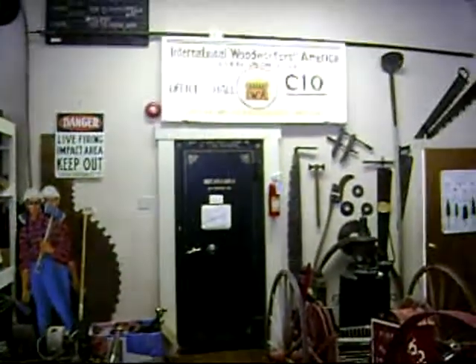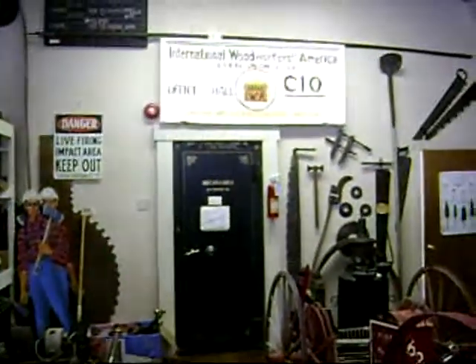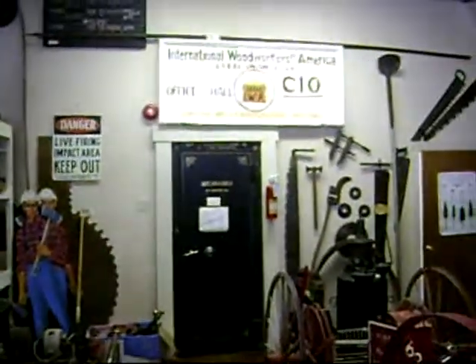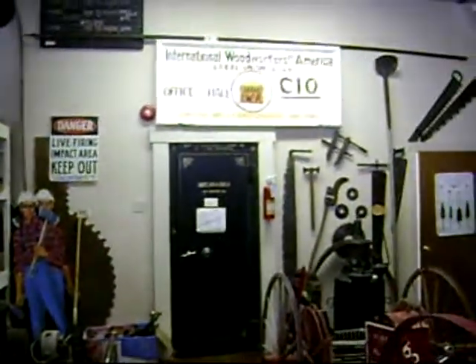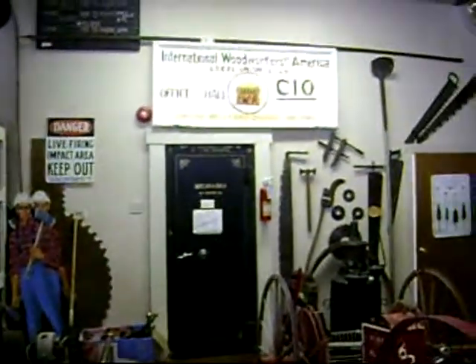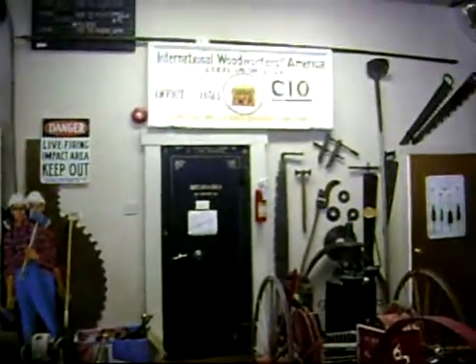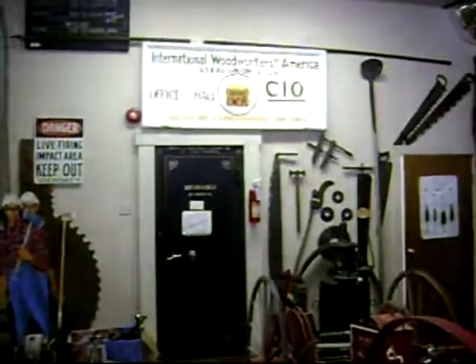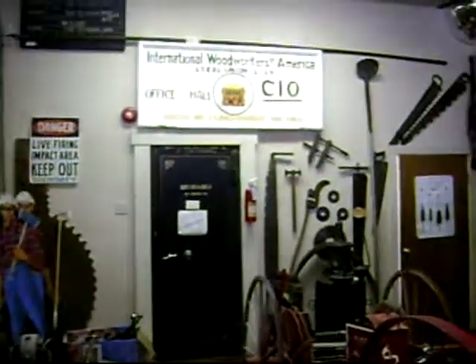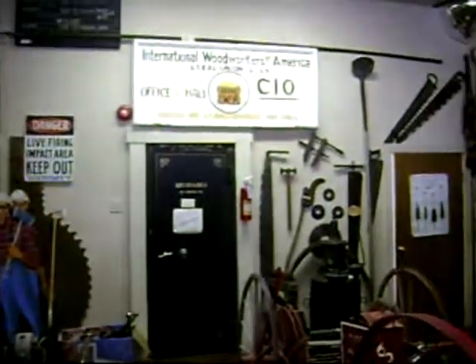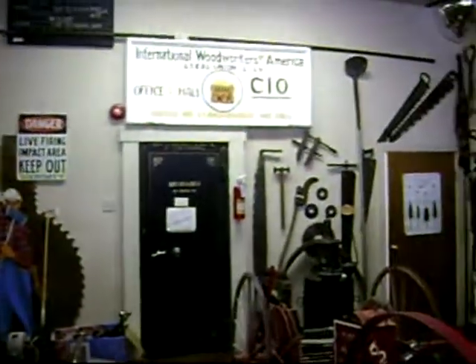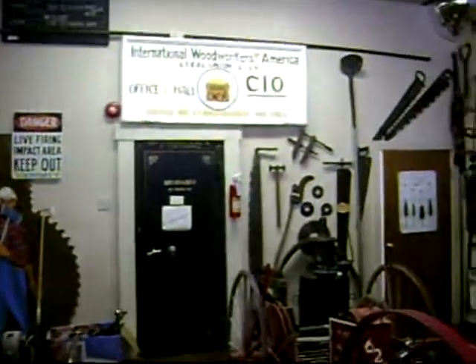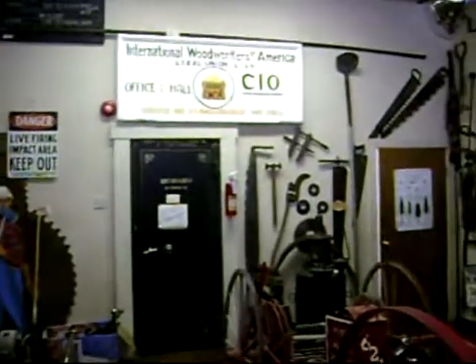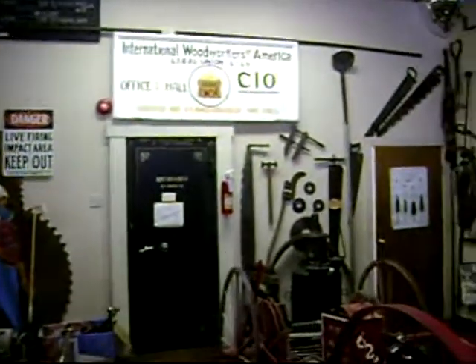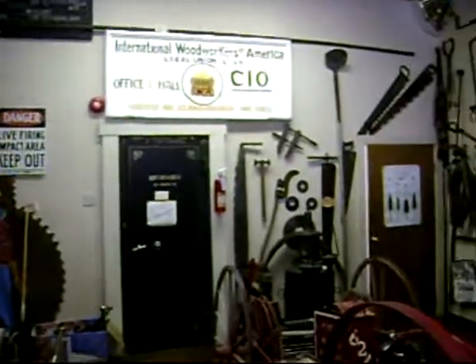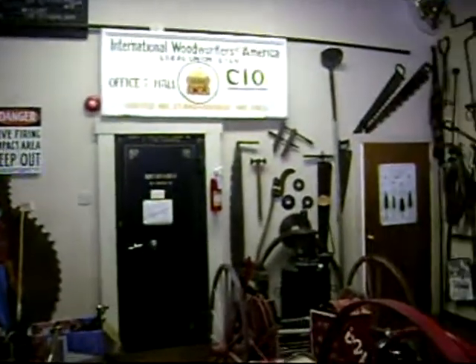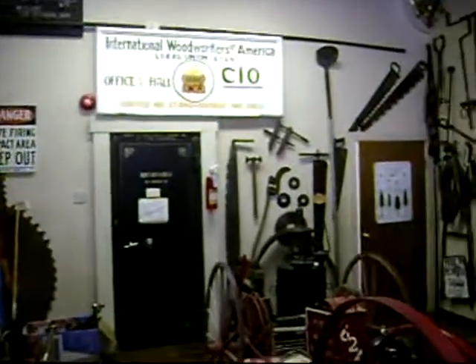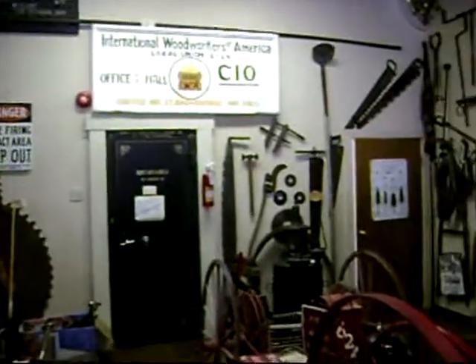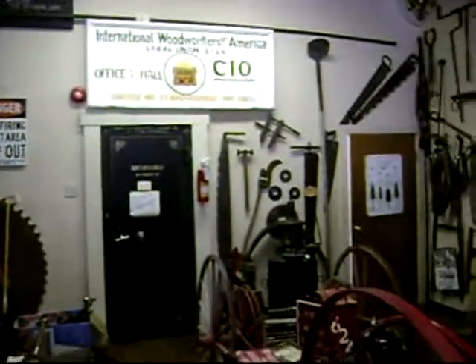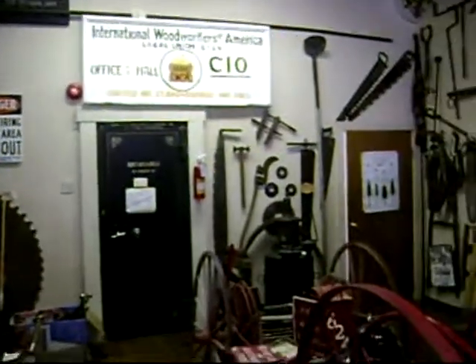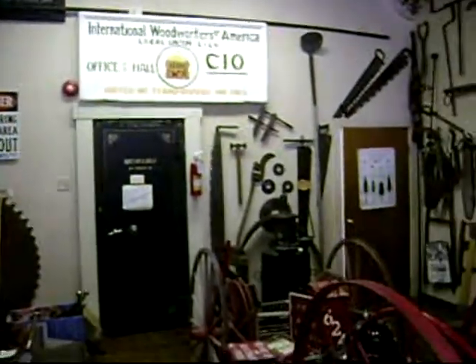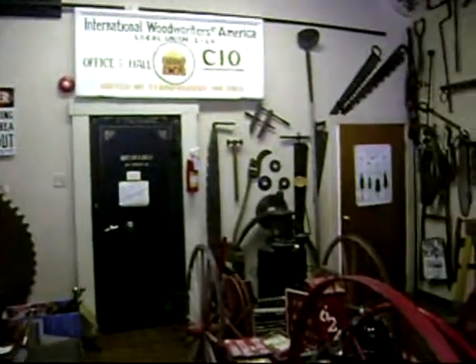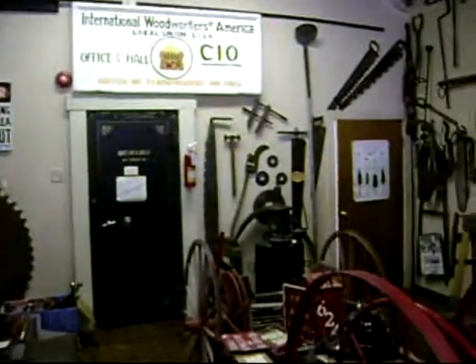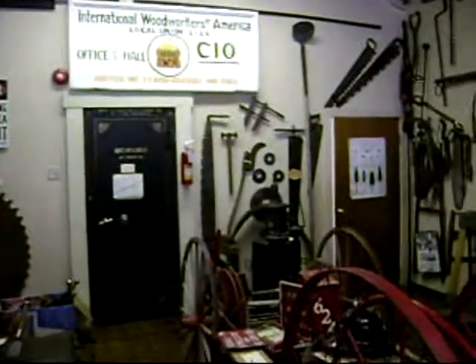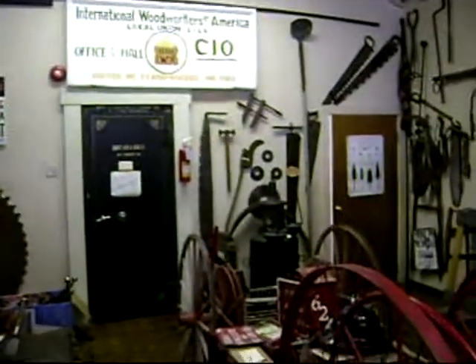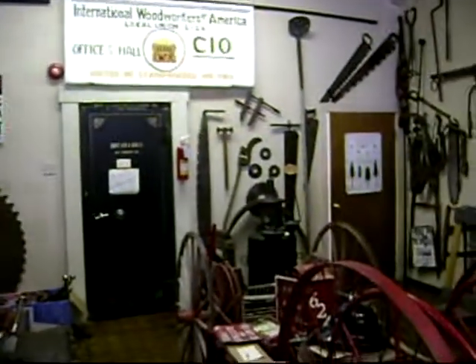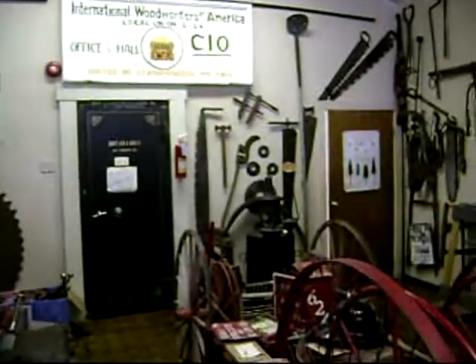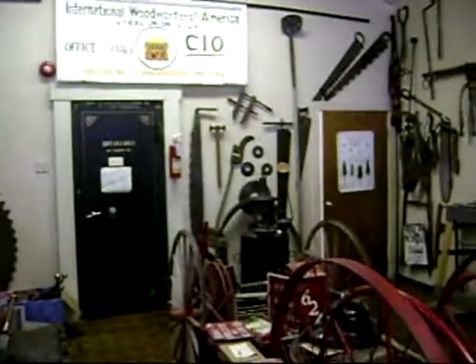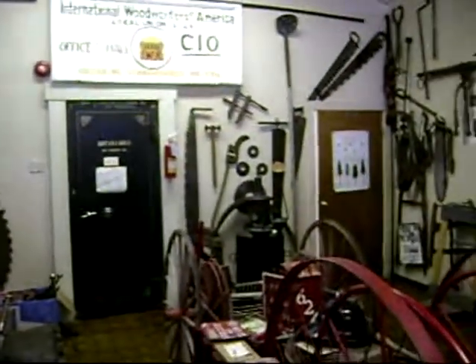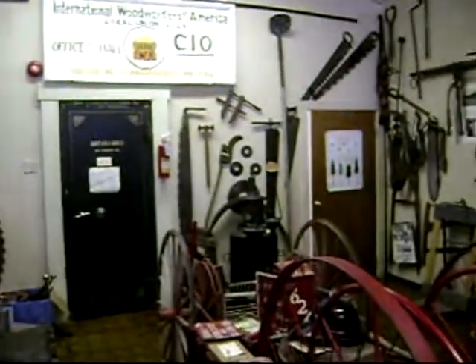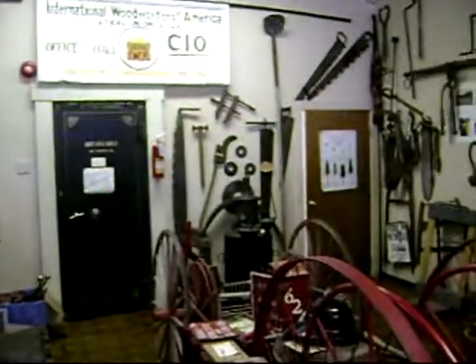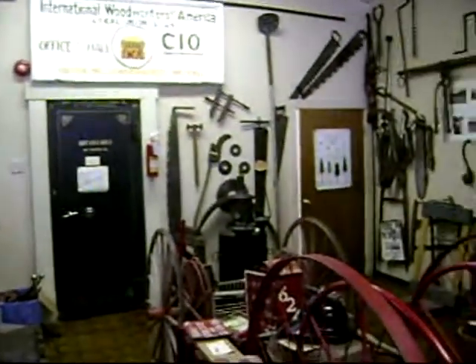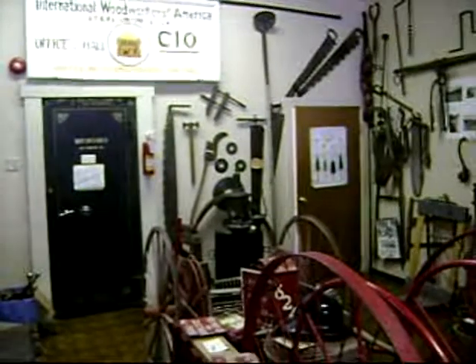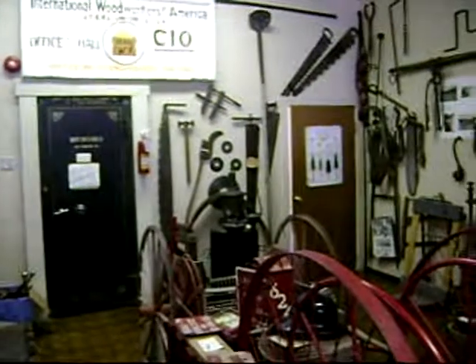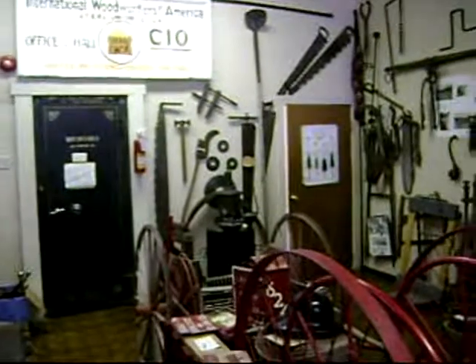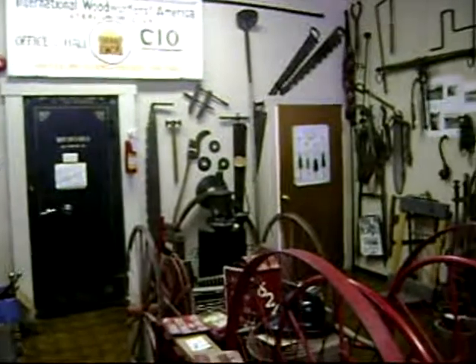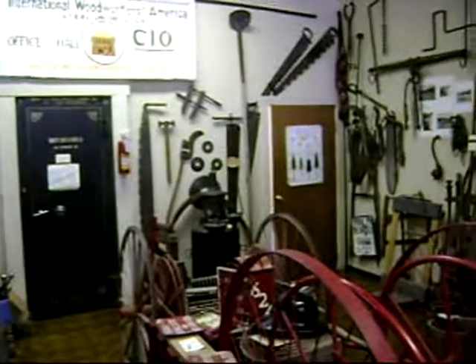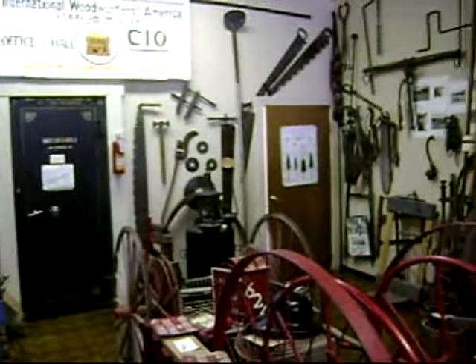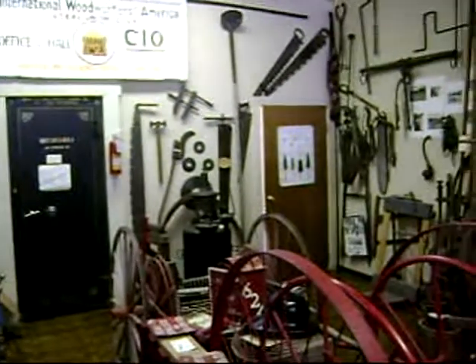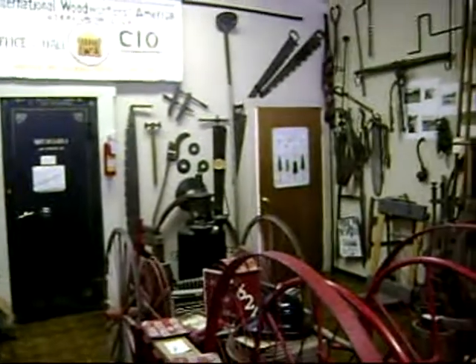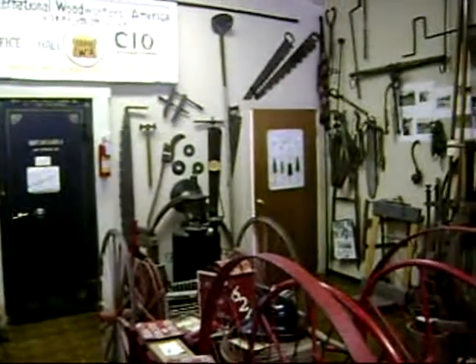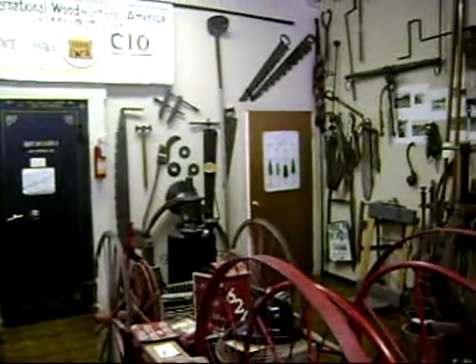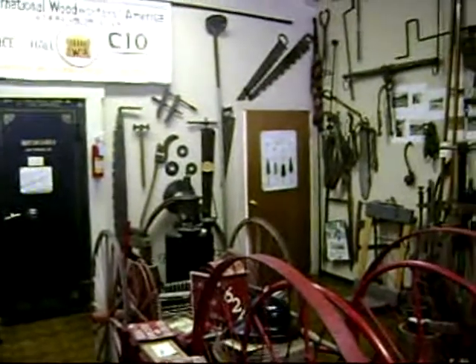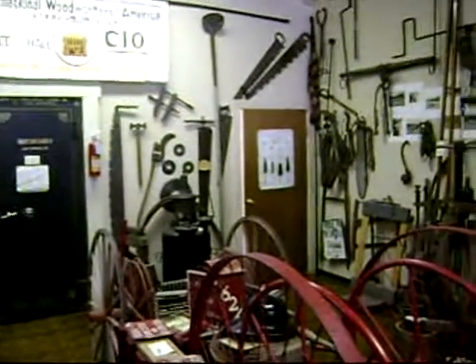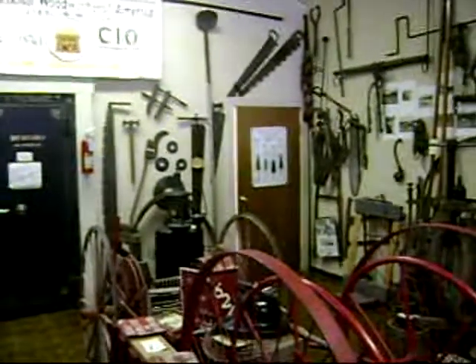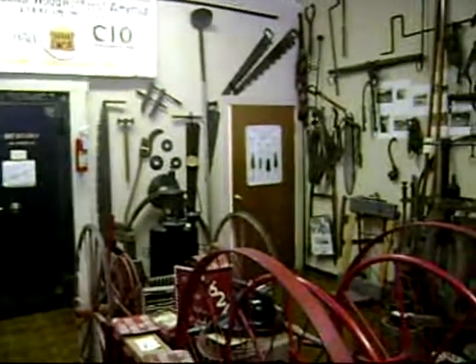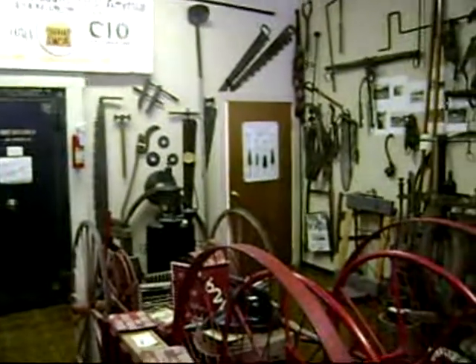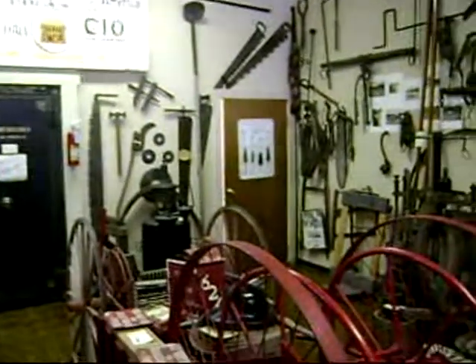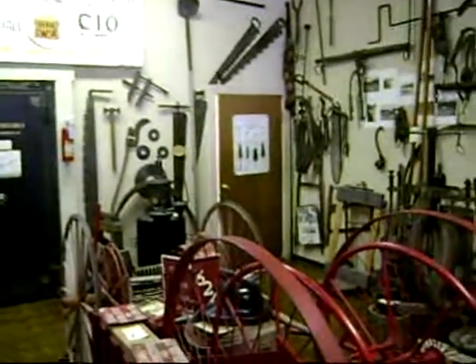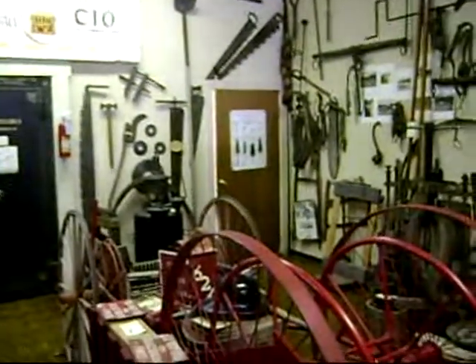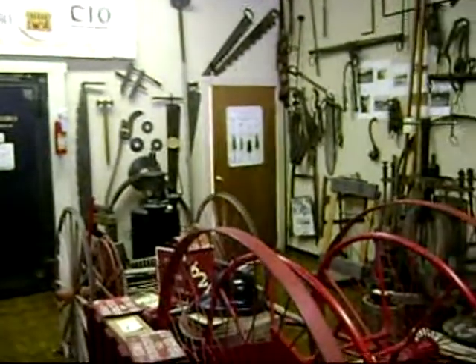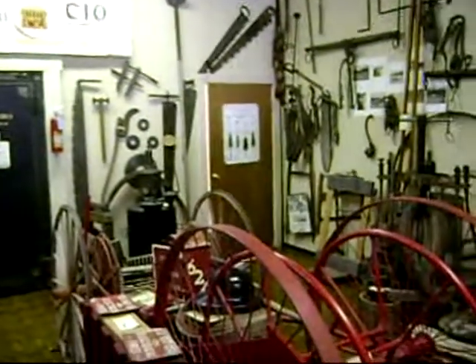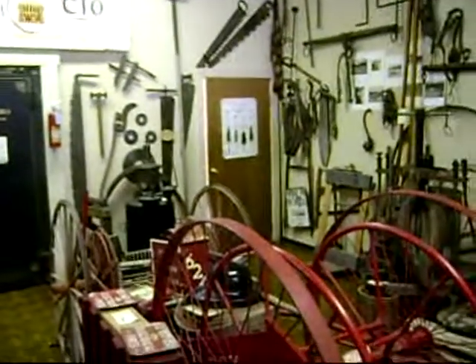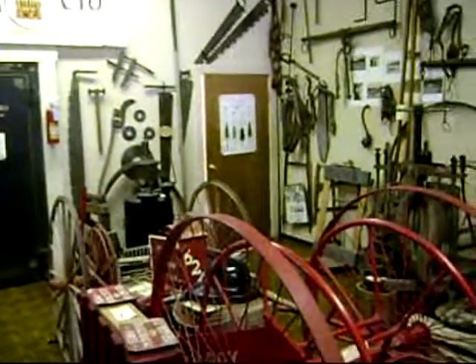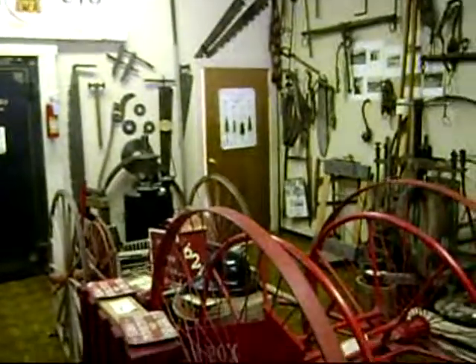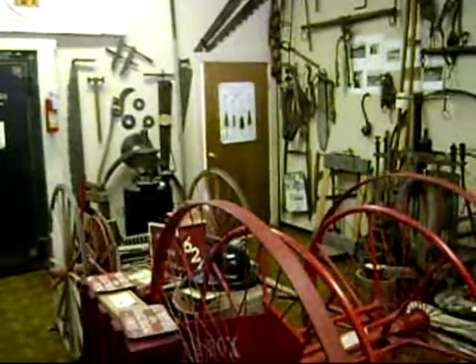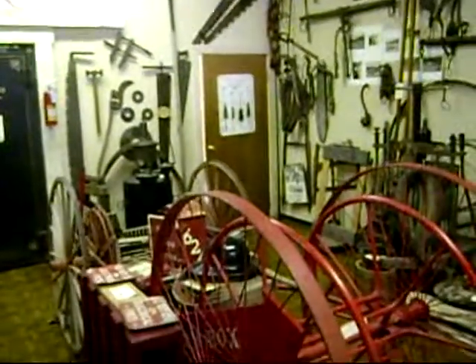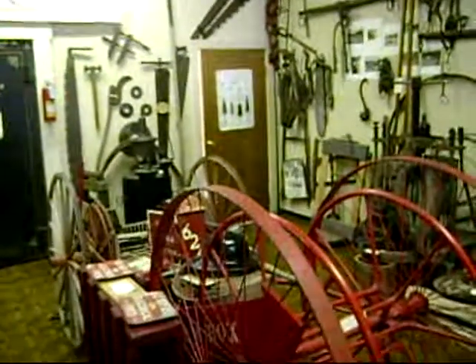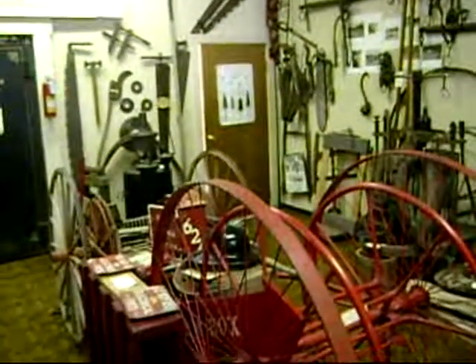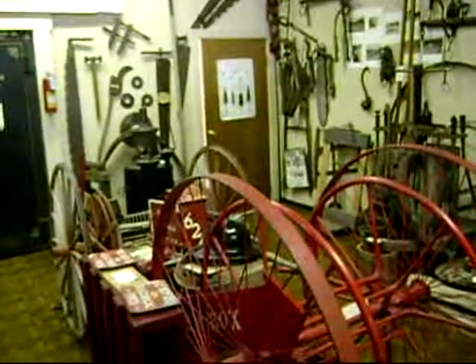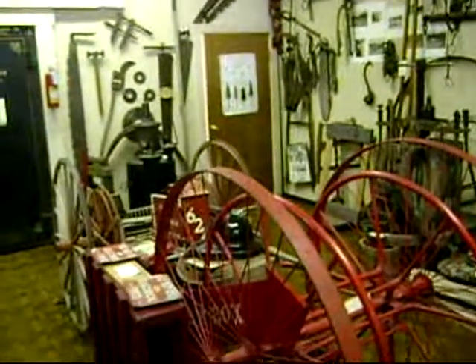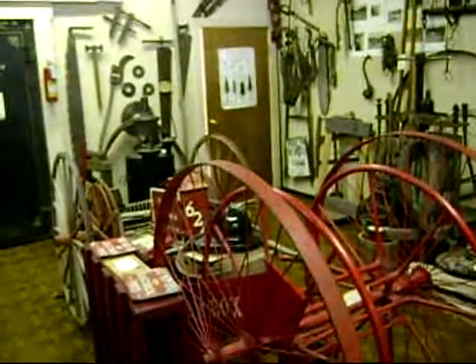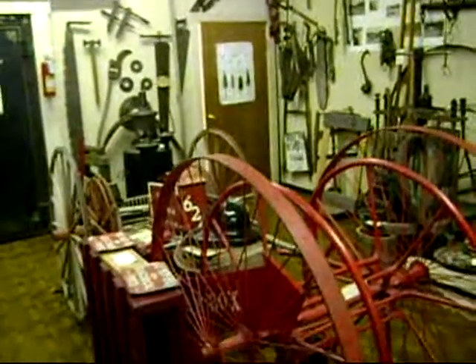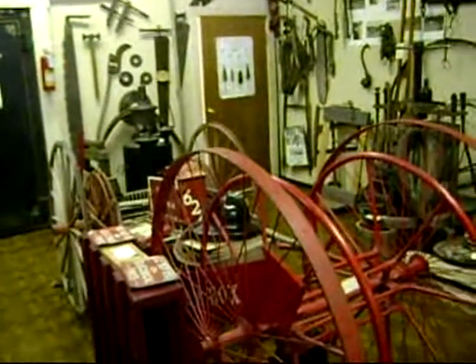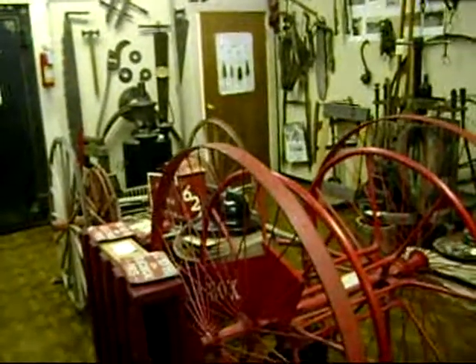There's a vault from the bank they had at the building there. There's also an office and firefighting apparatus.